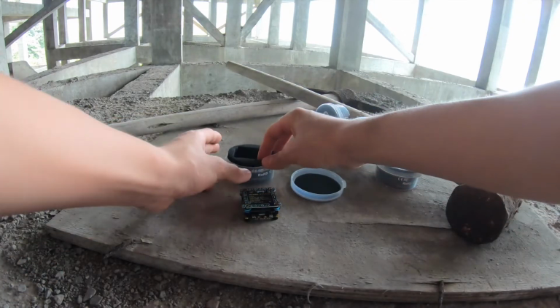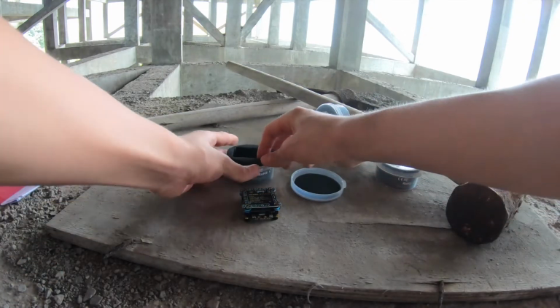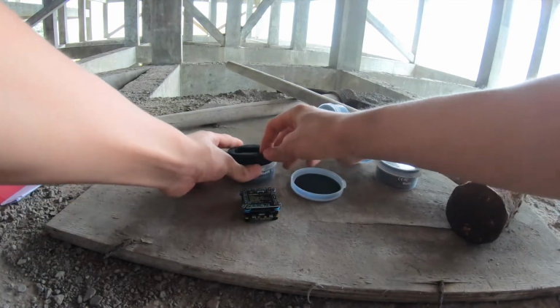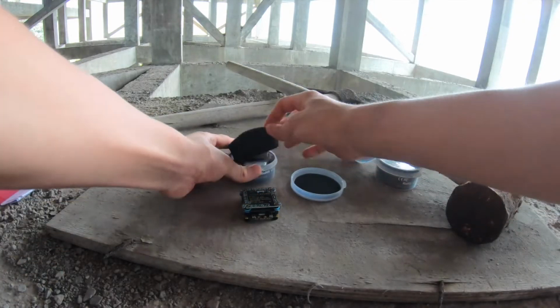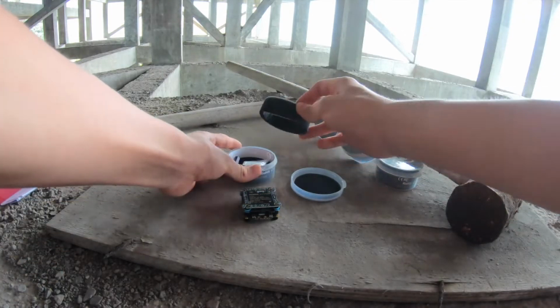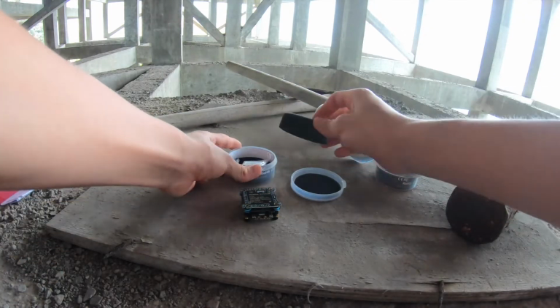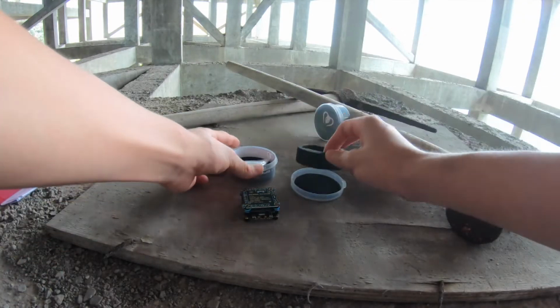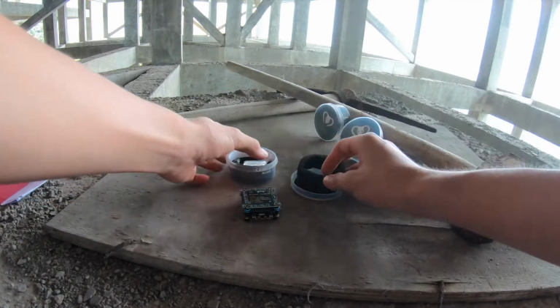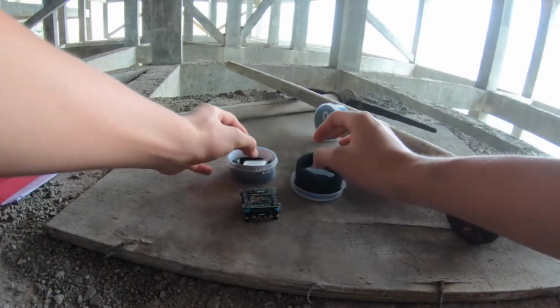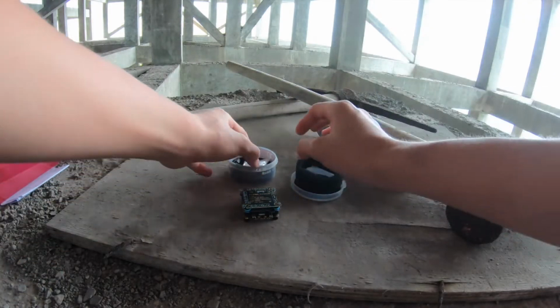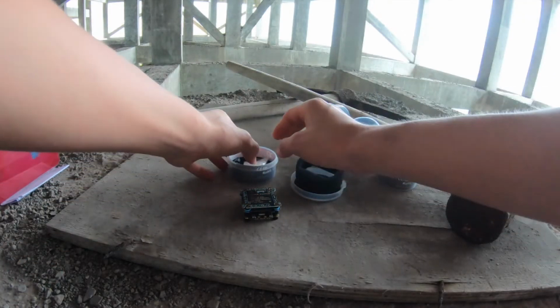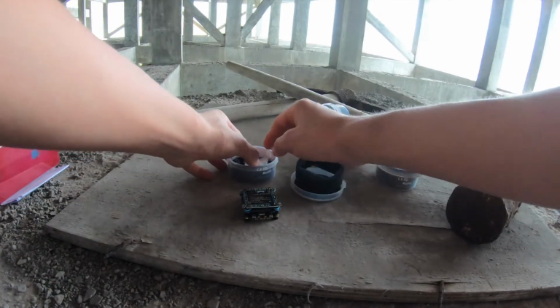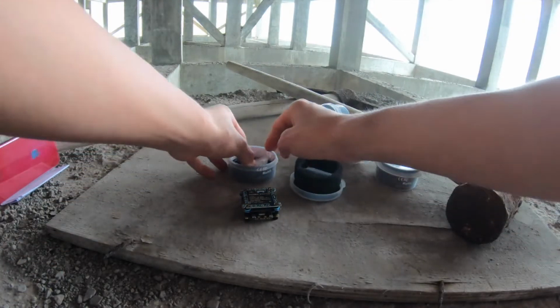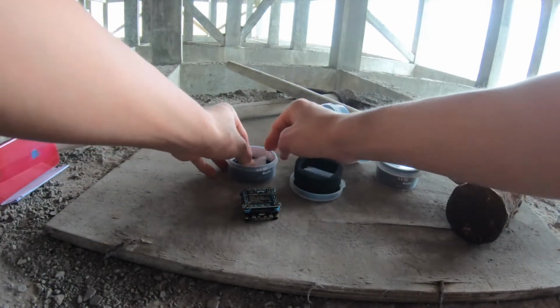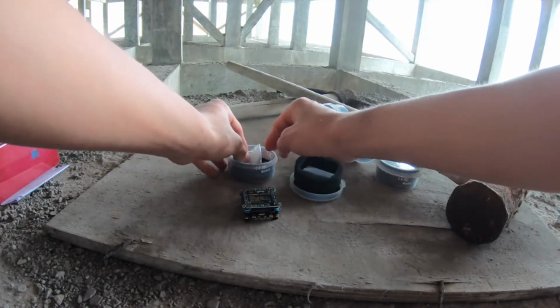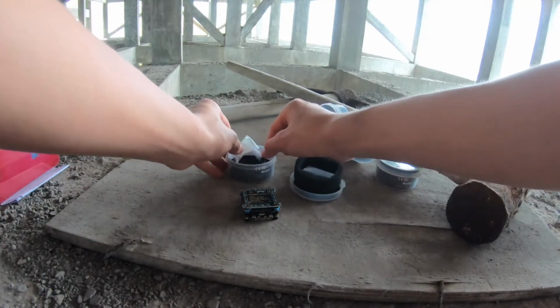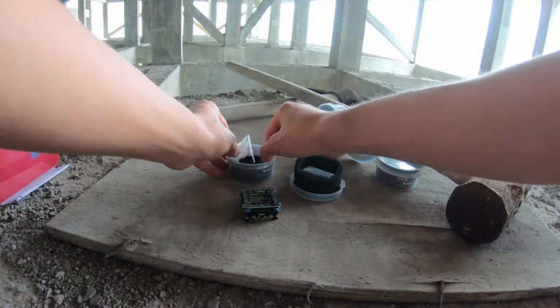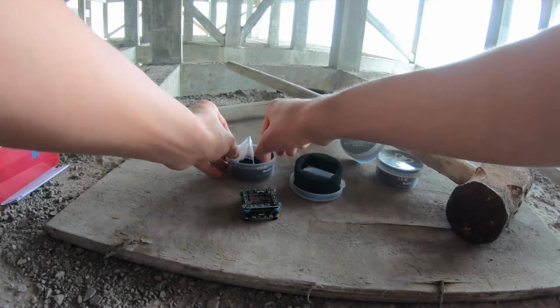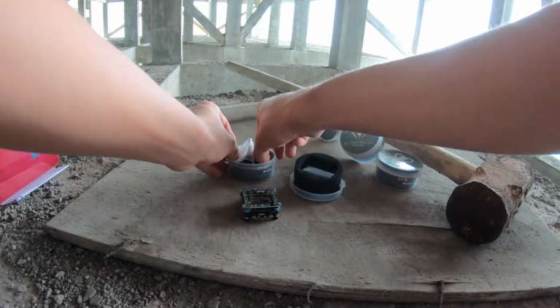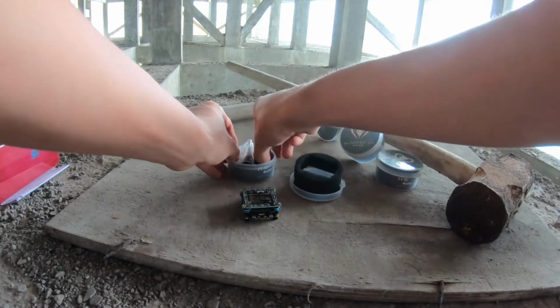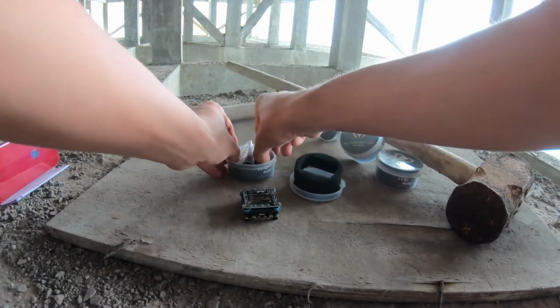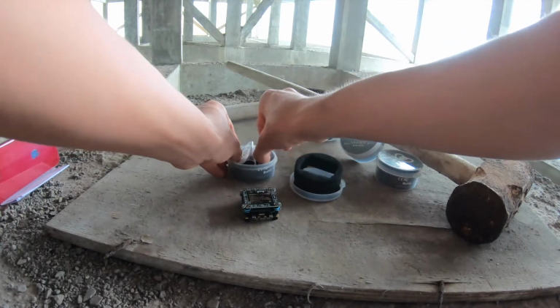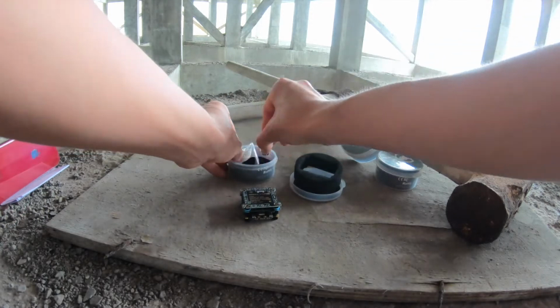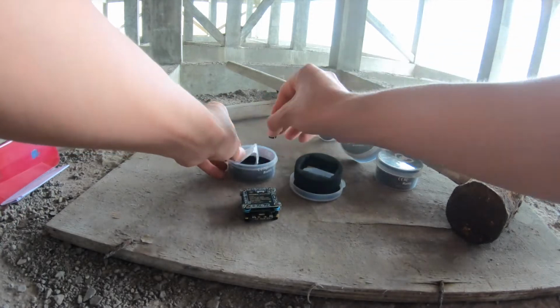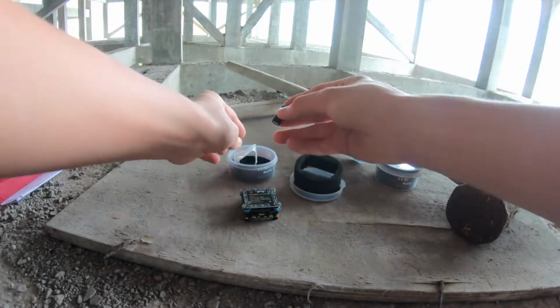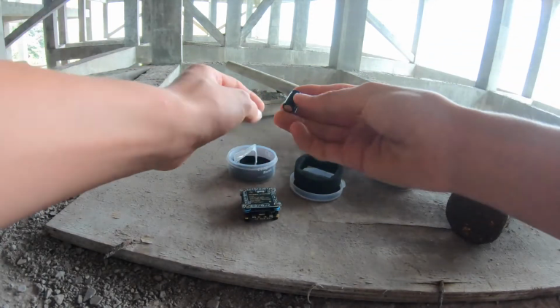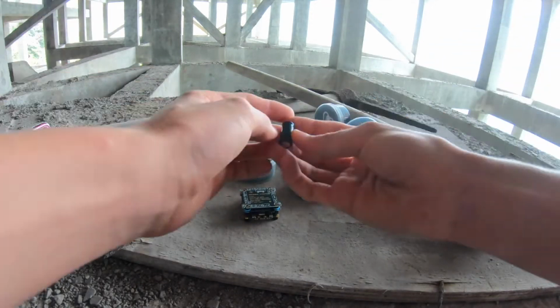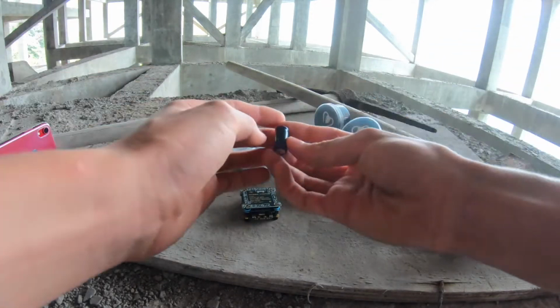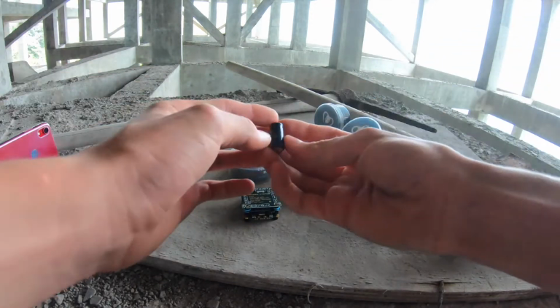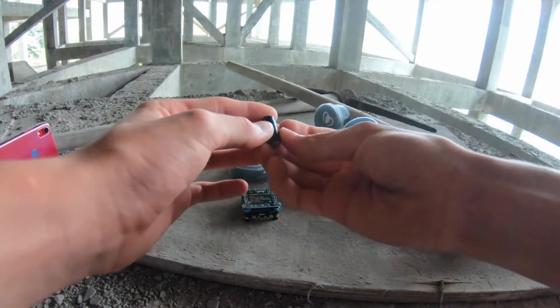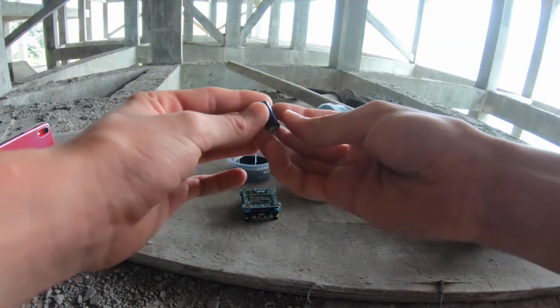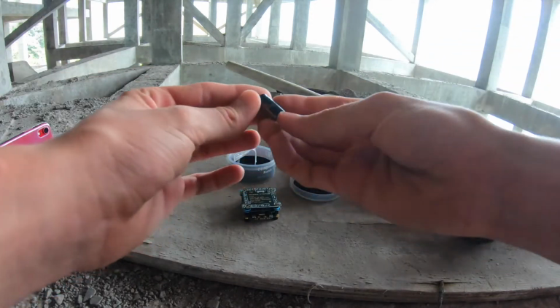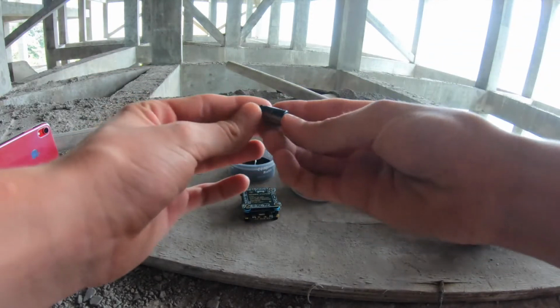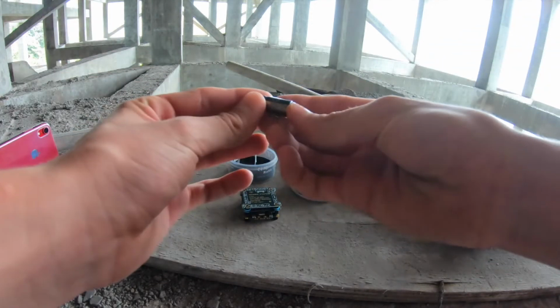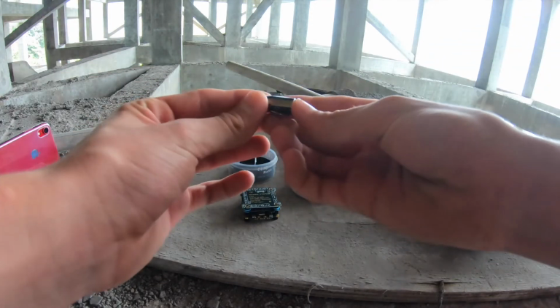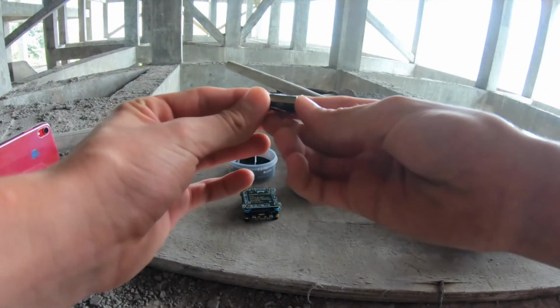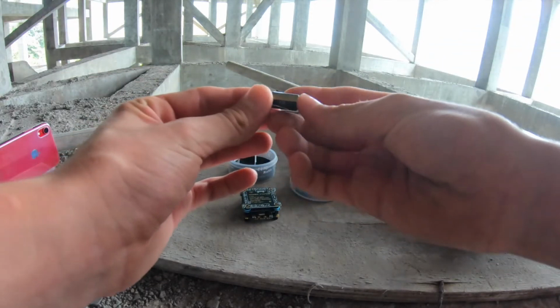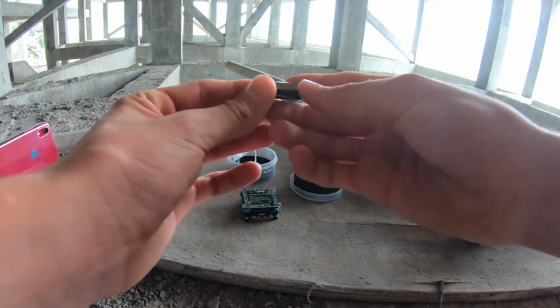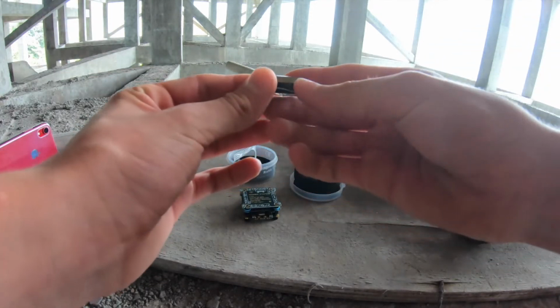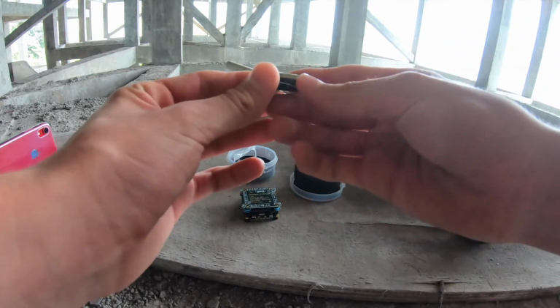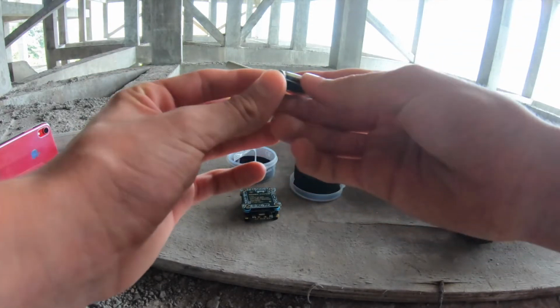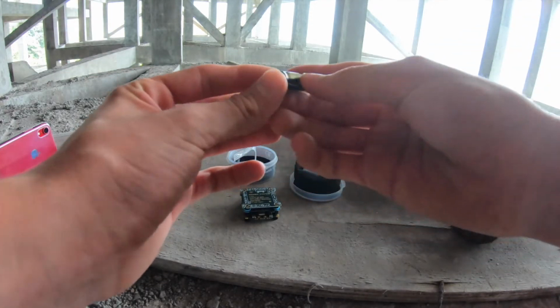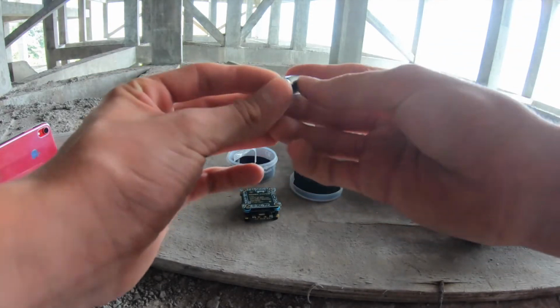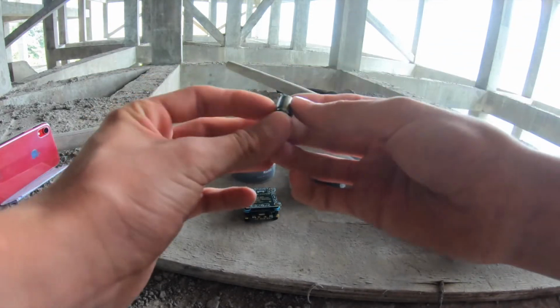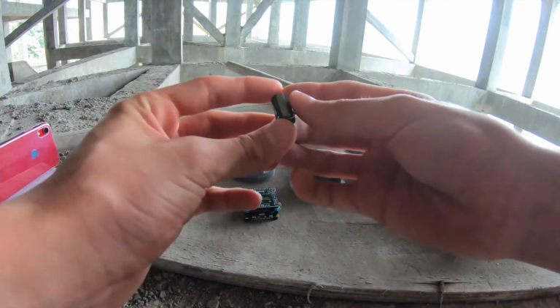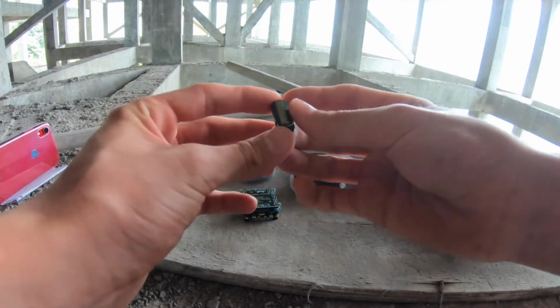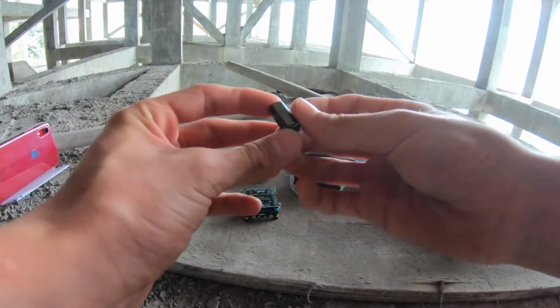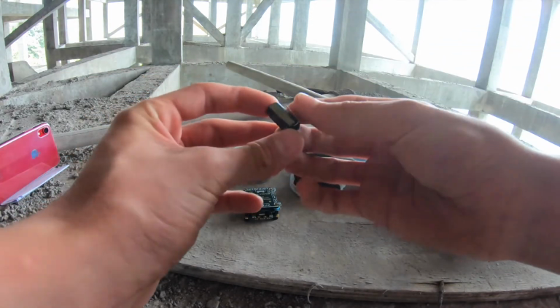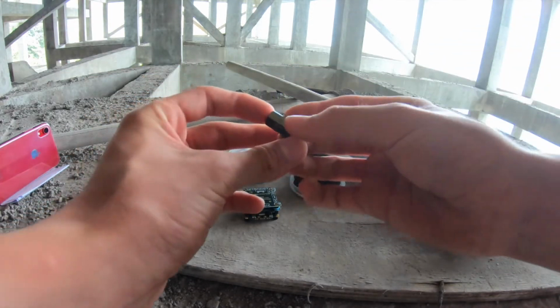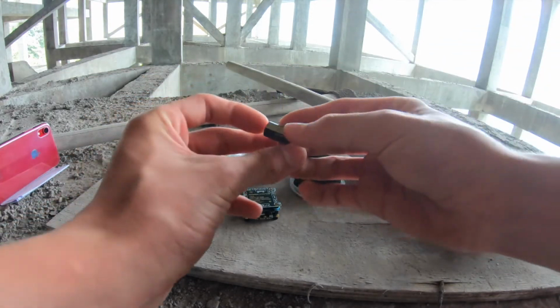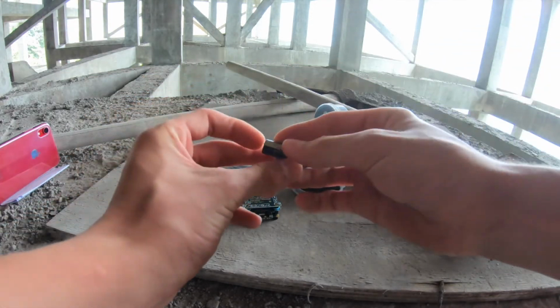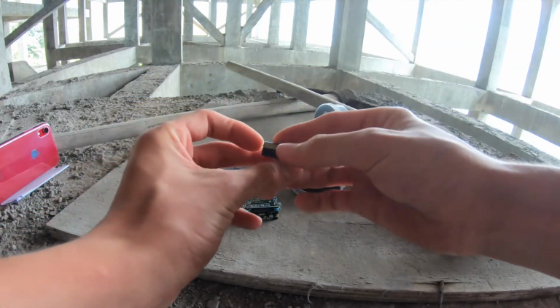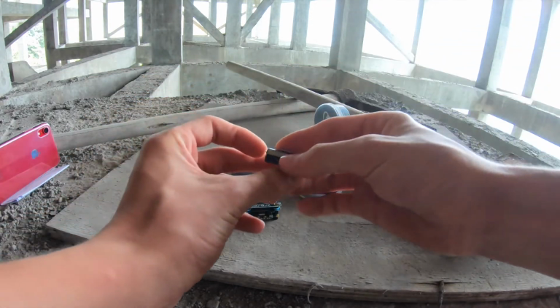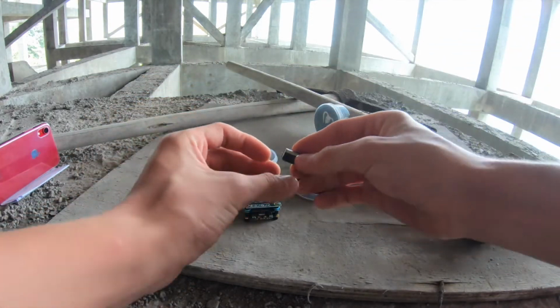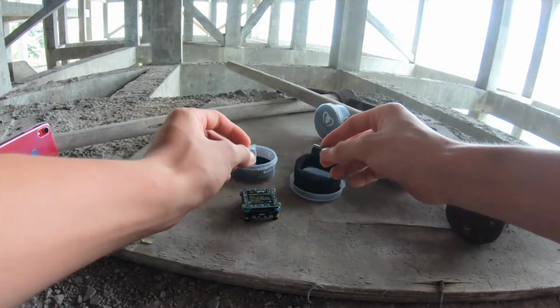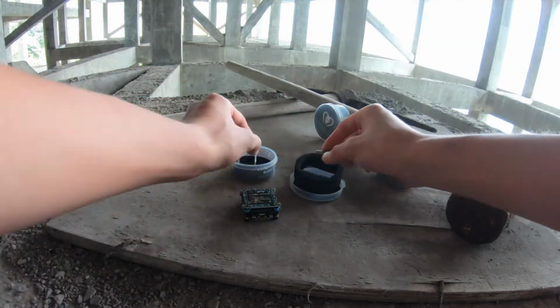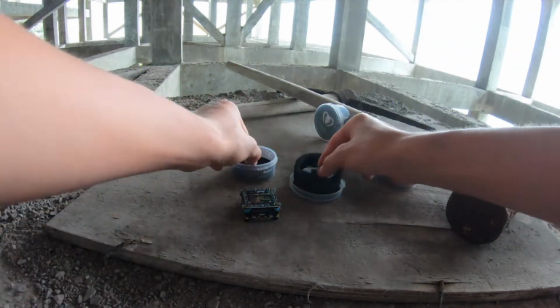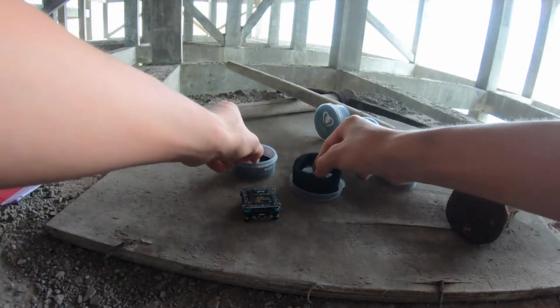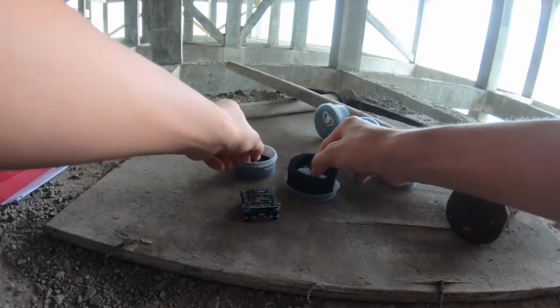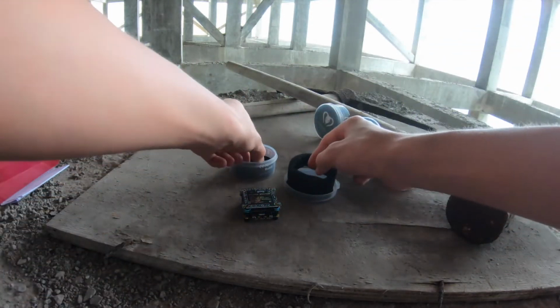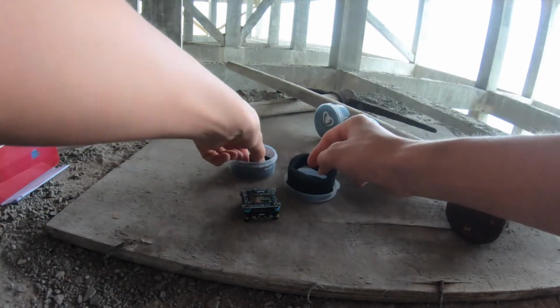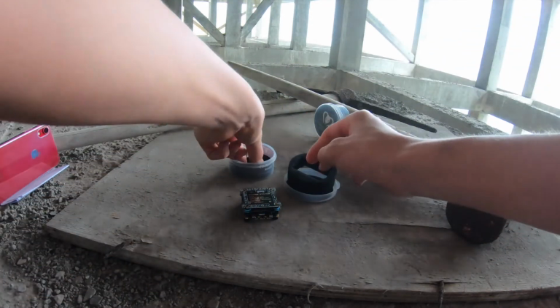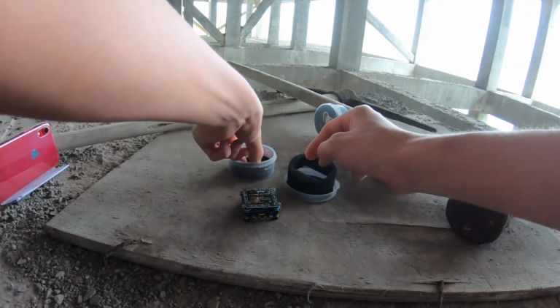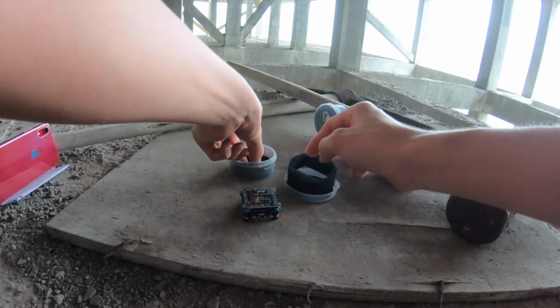Another good thing about this Mamba stack is that it includes a very nice capacitor. This means that you will have reduced noise when flying, which is very important.